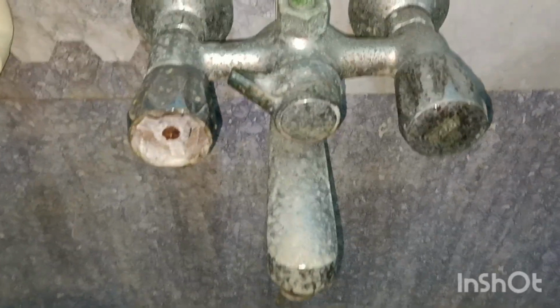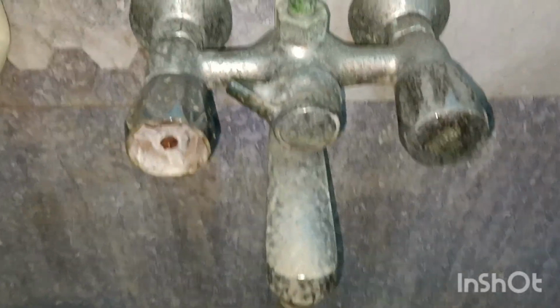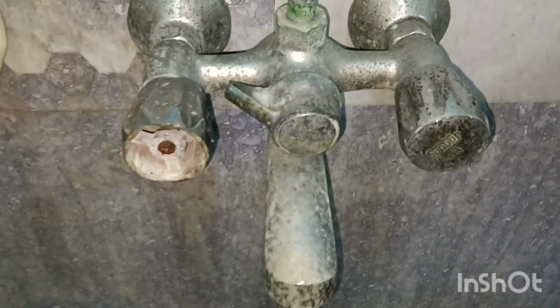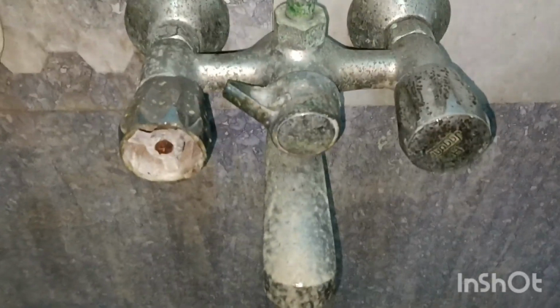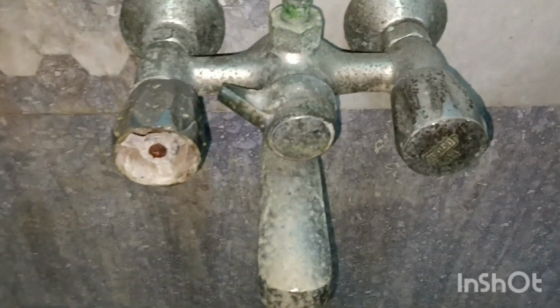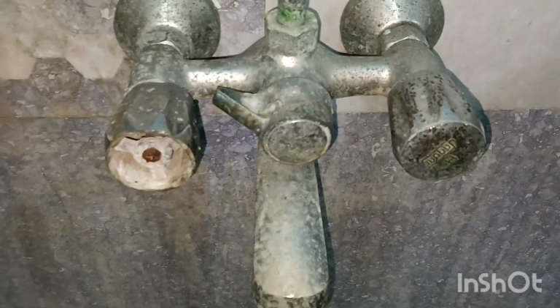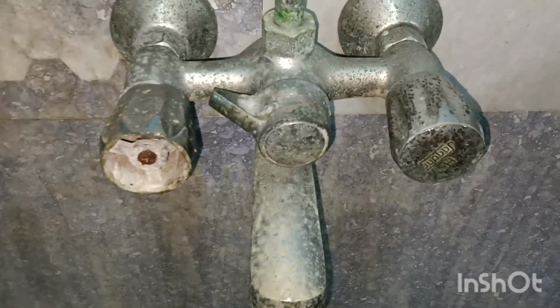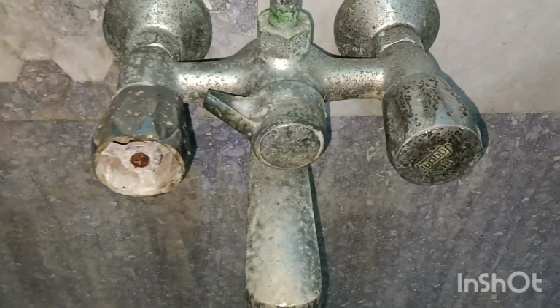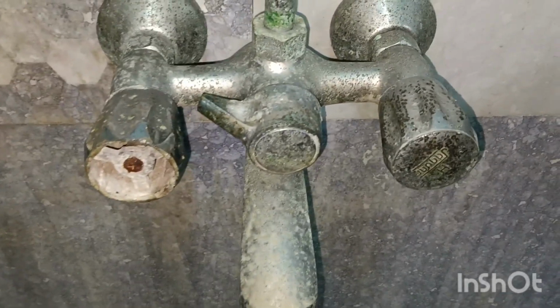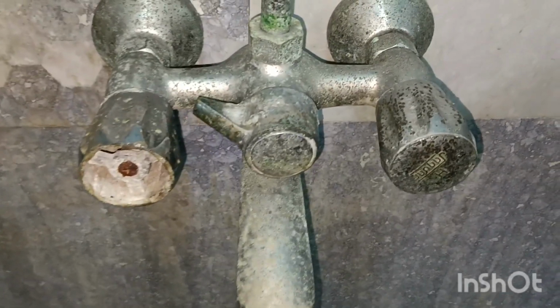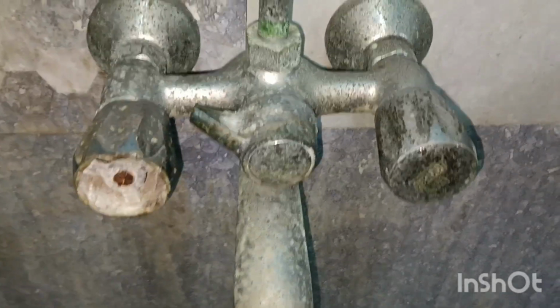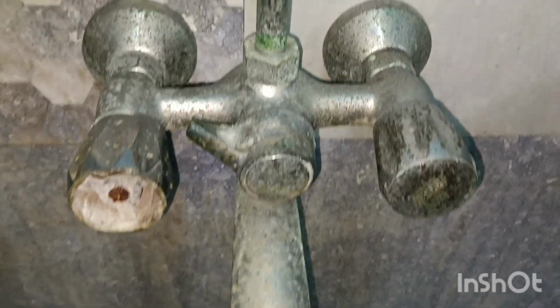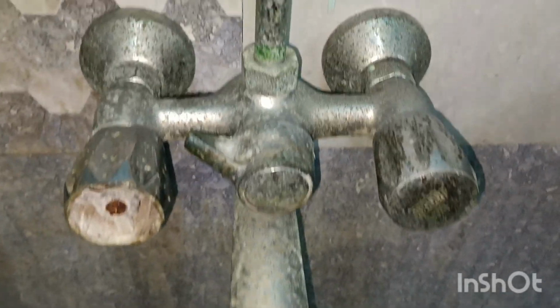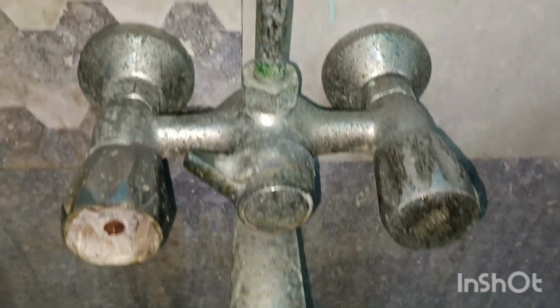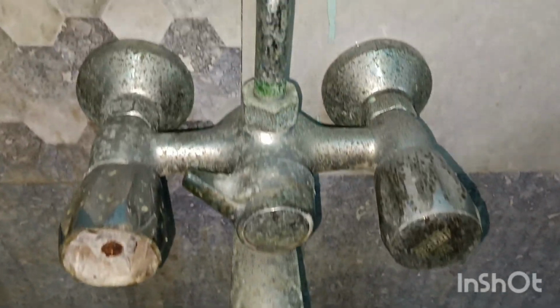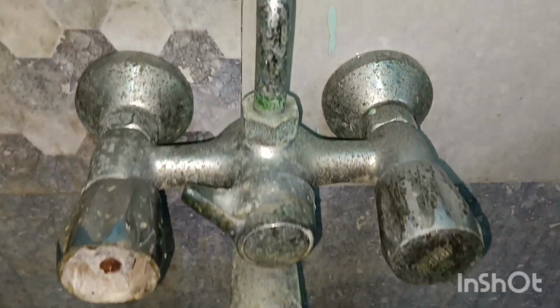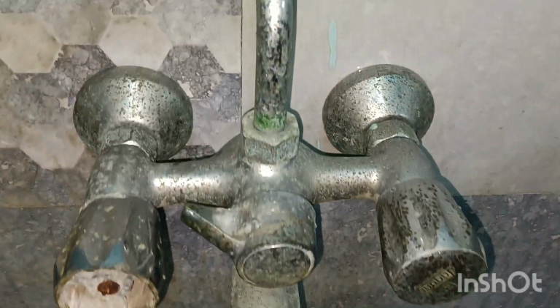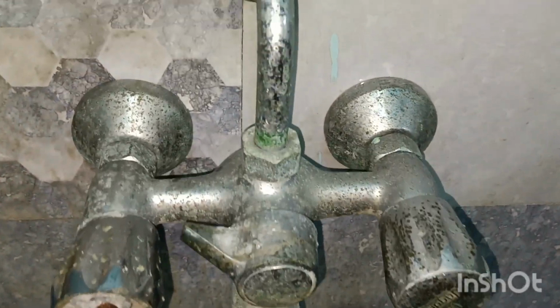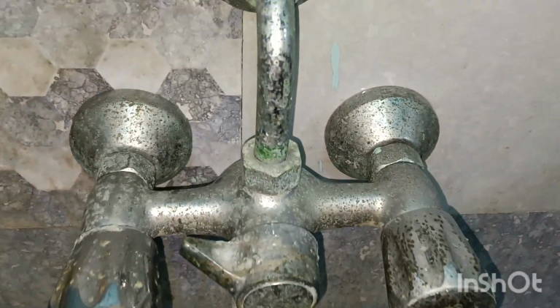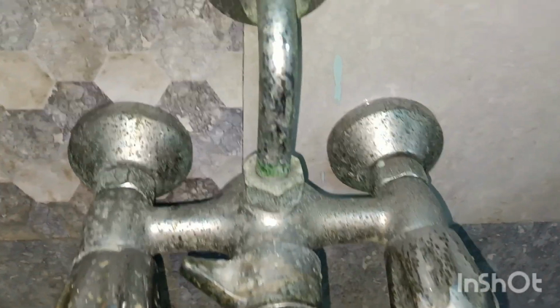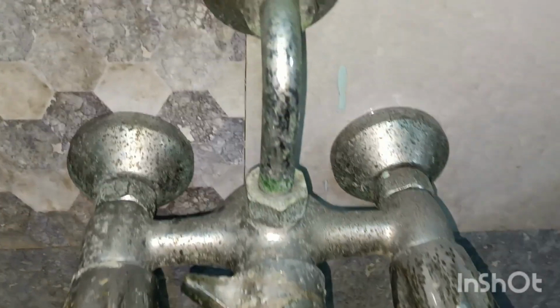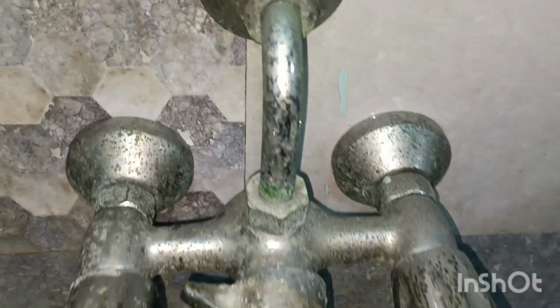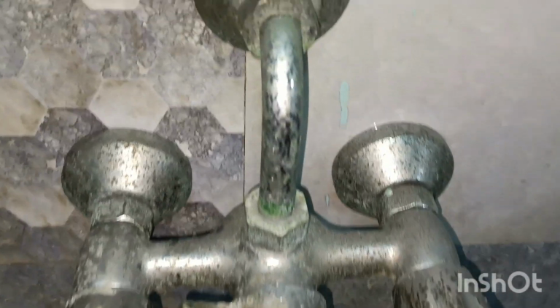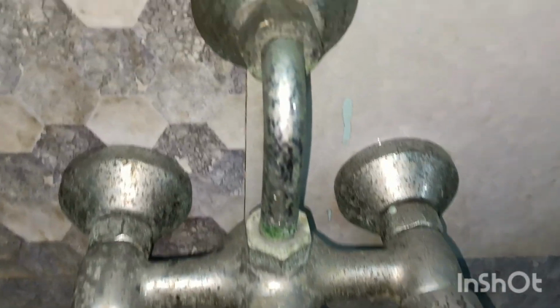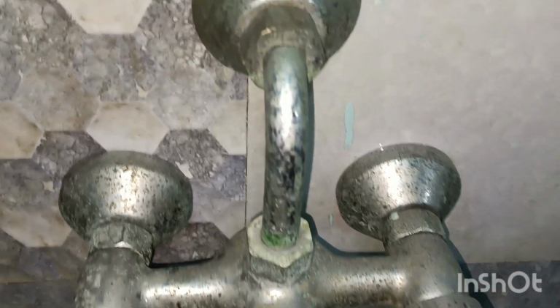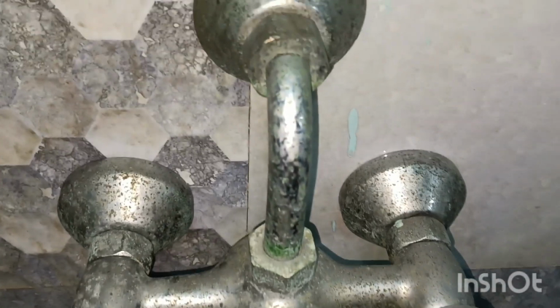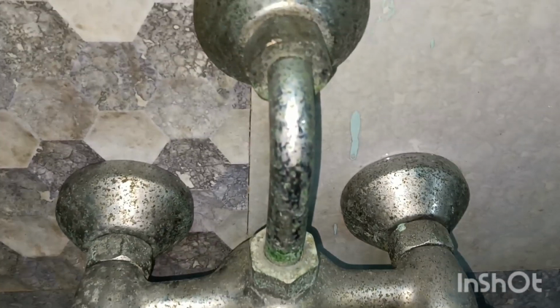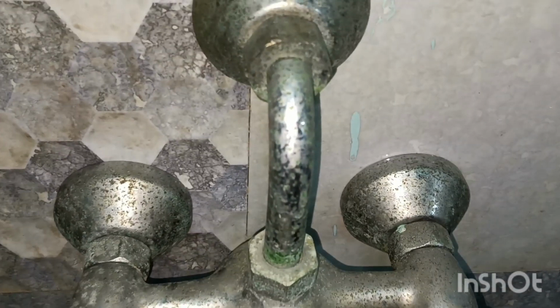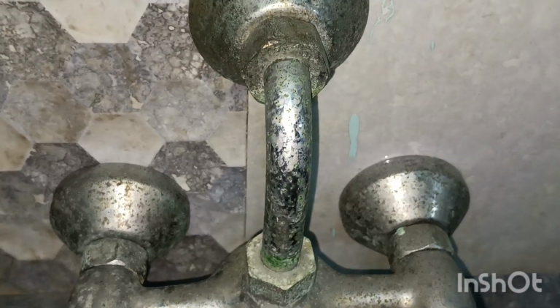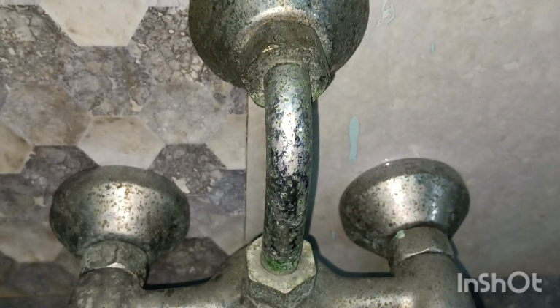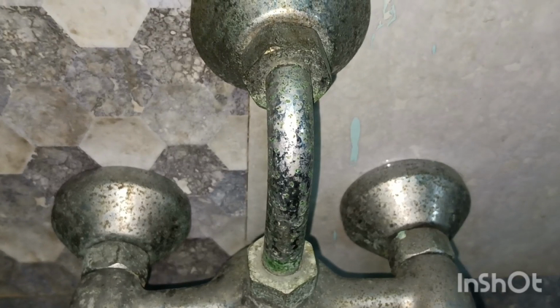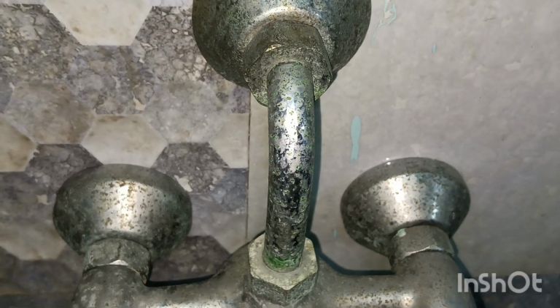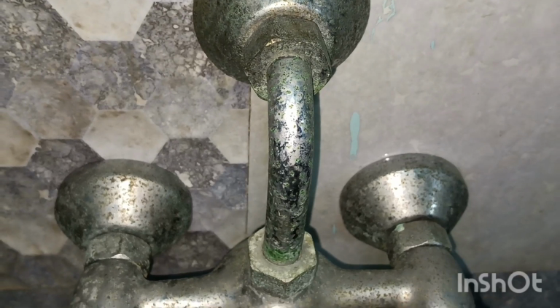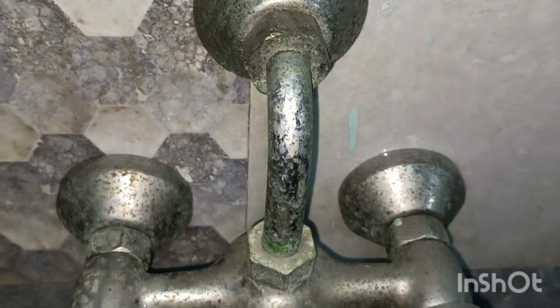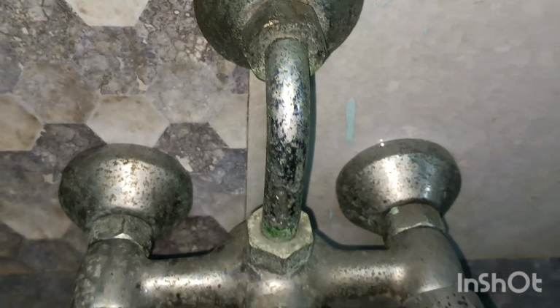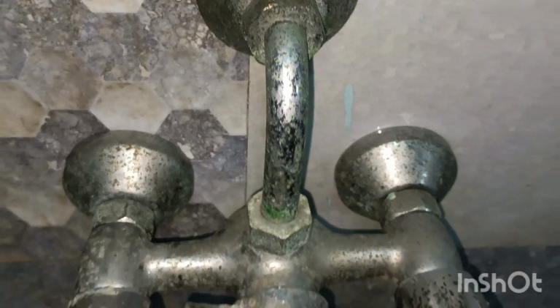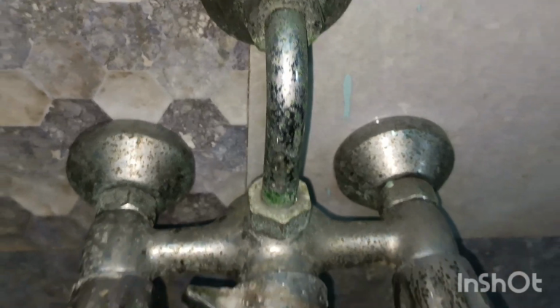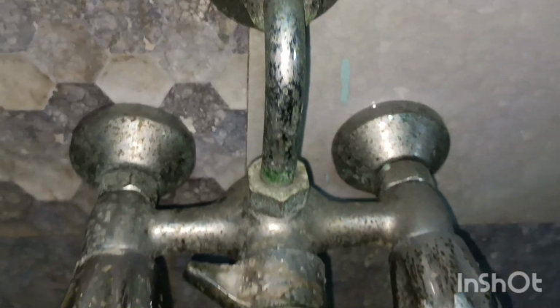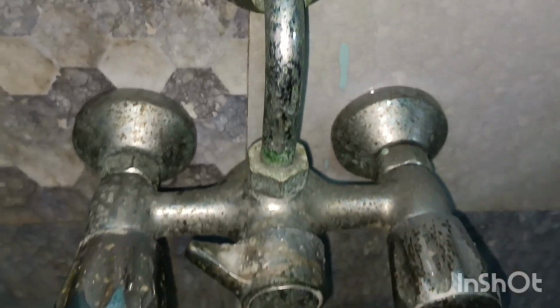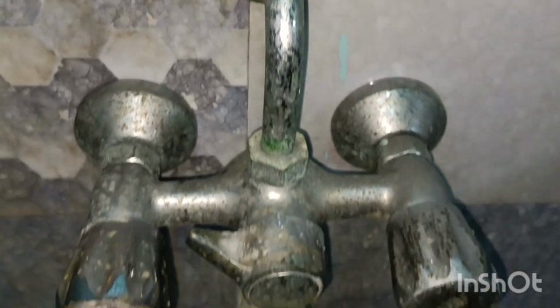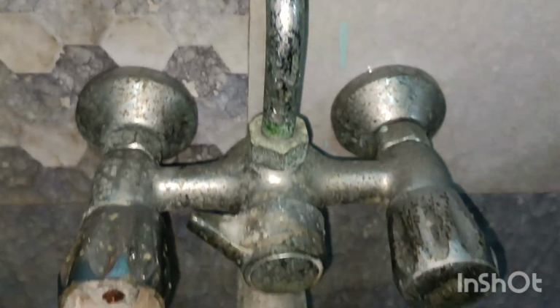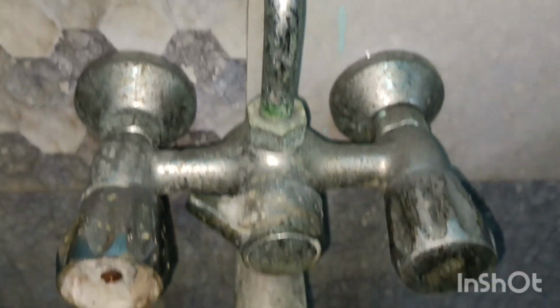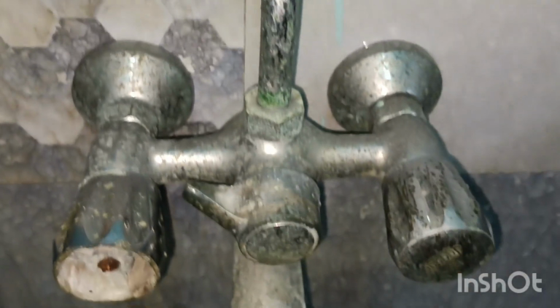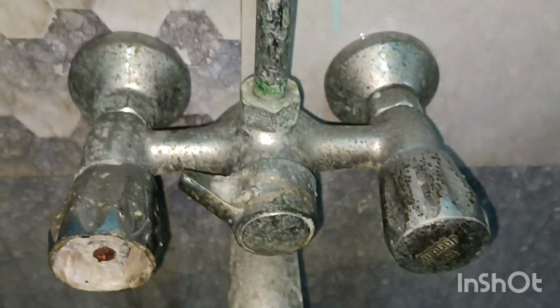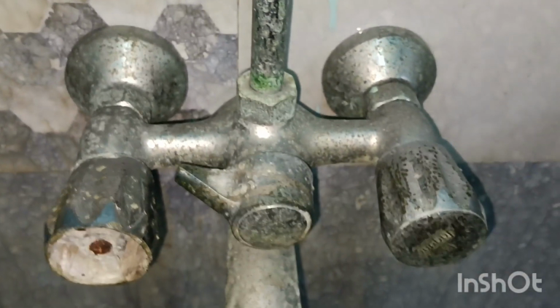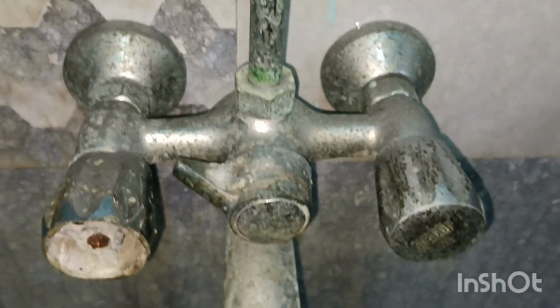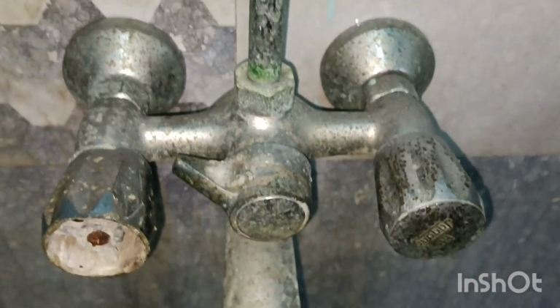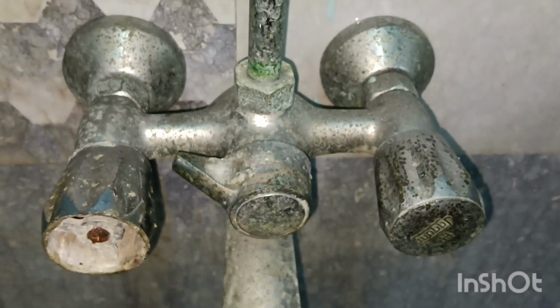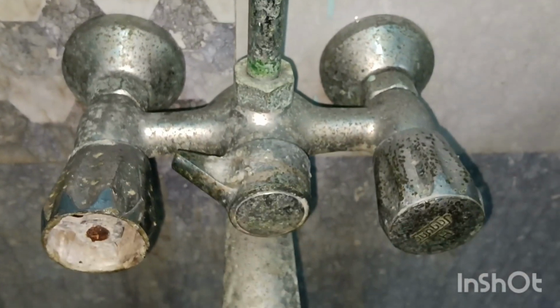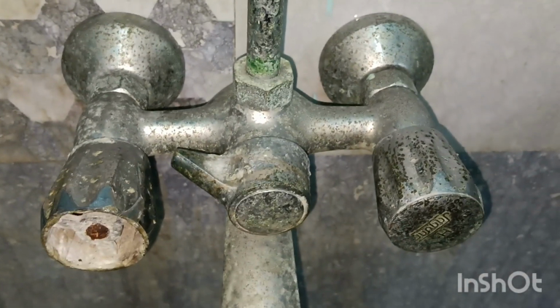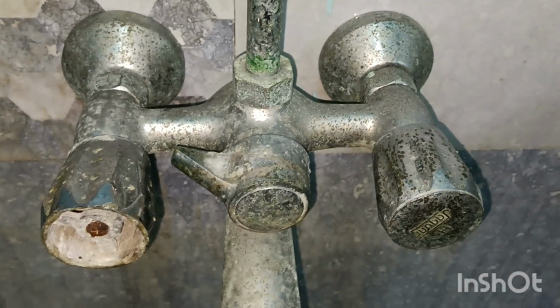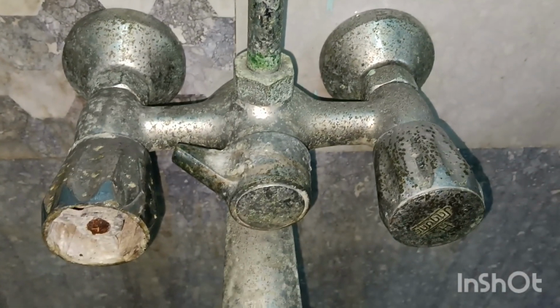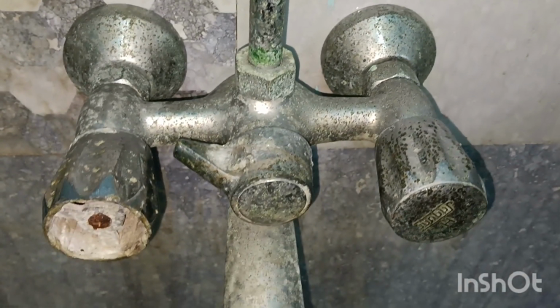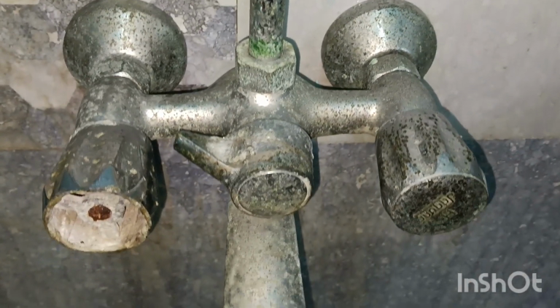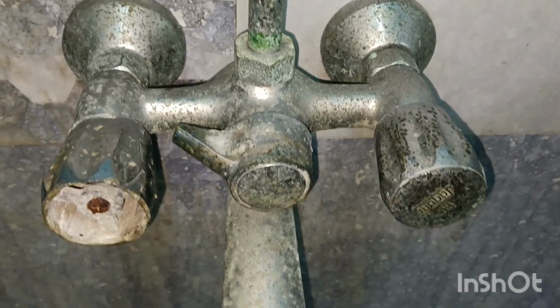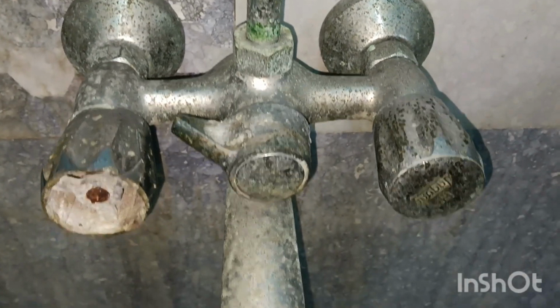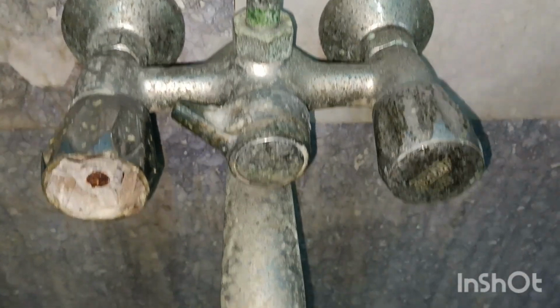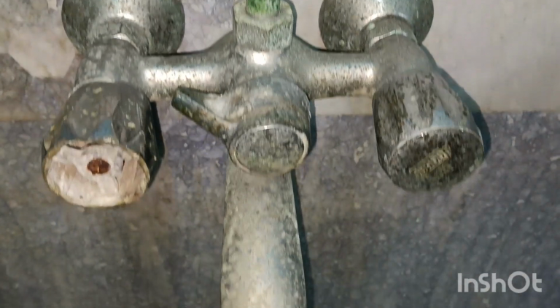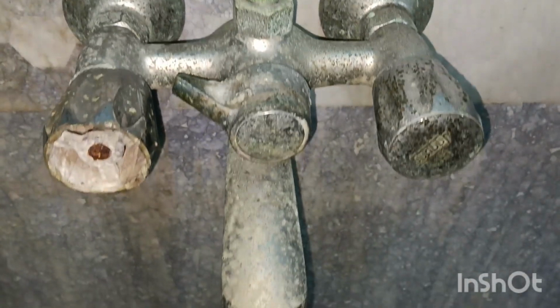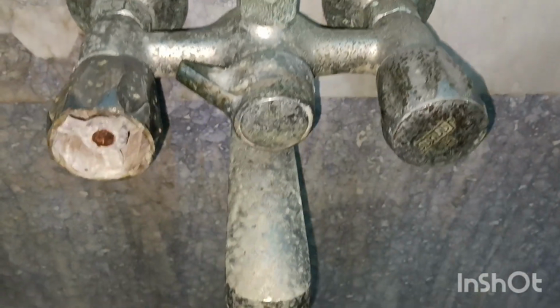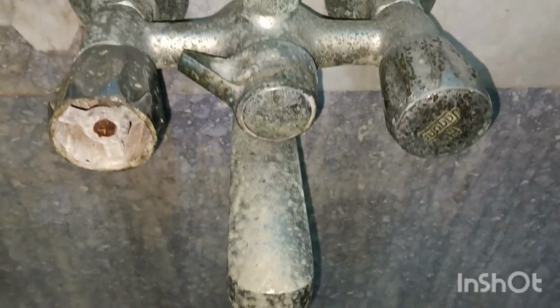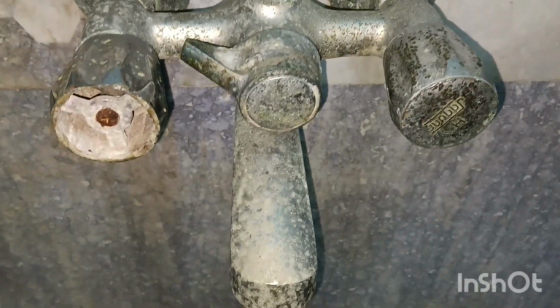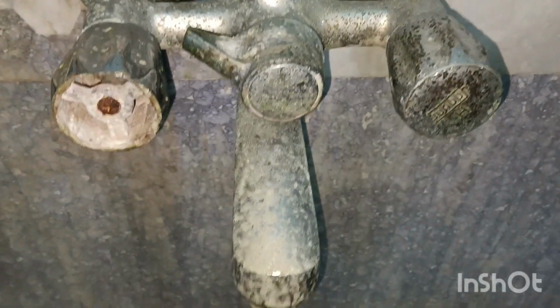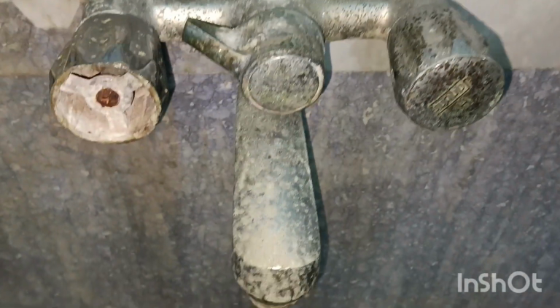We have a steel pipe here in the bathroom. Now we have to clean it up. Now we have to clean it up for 10 days.